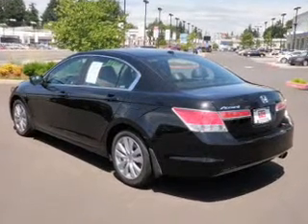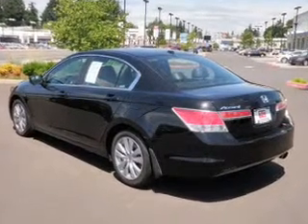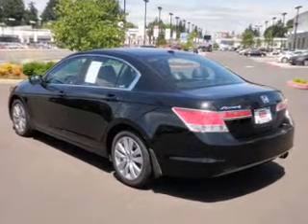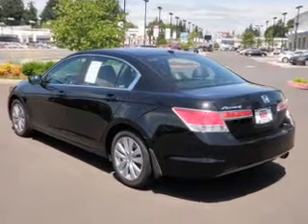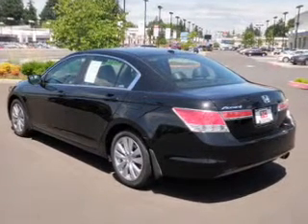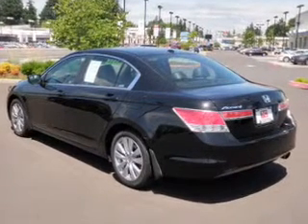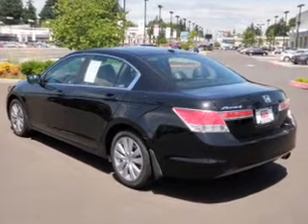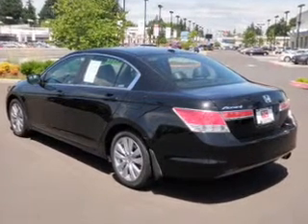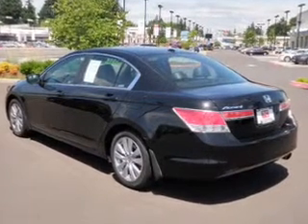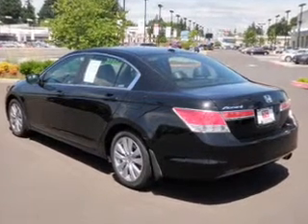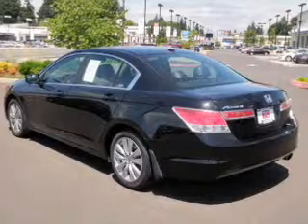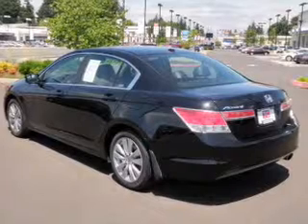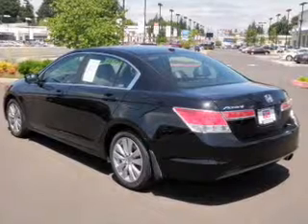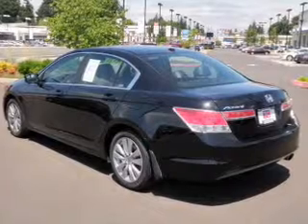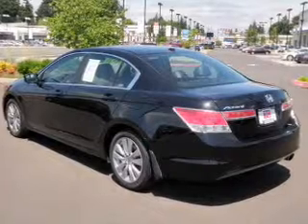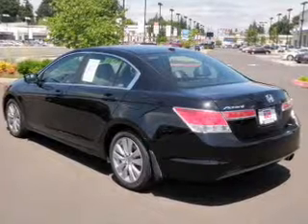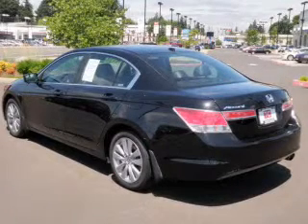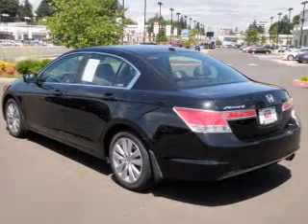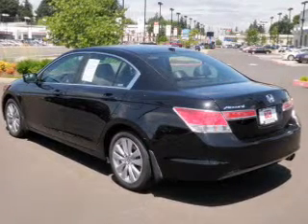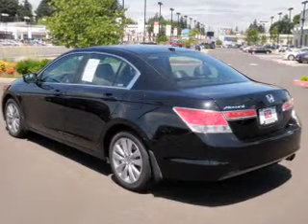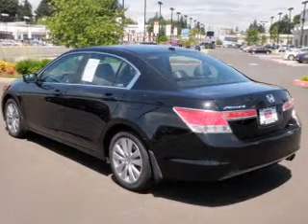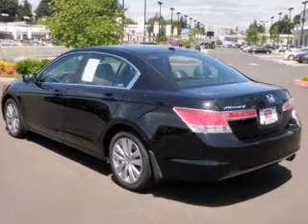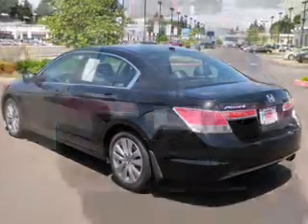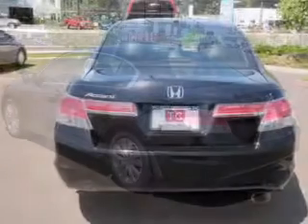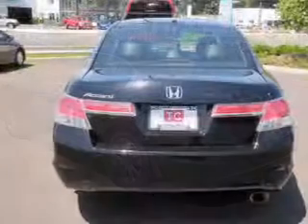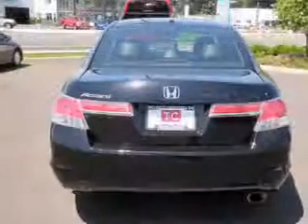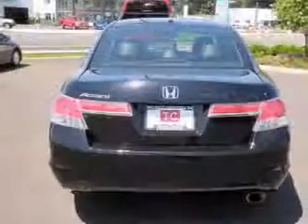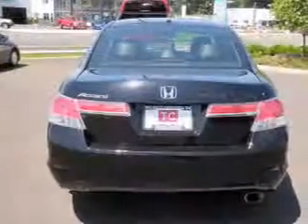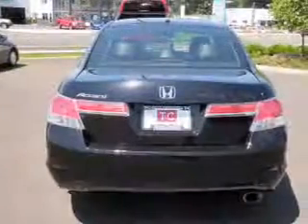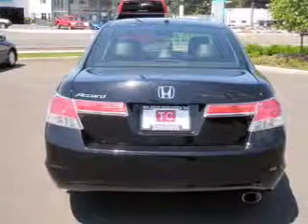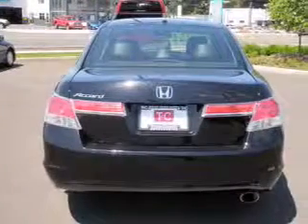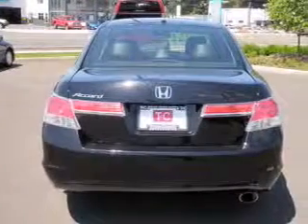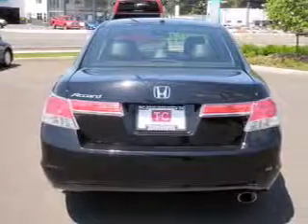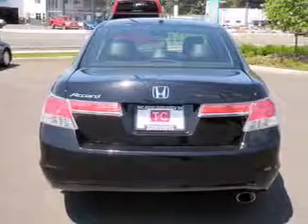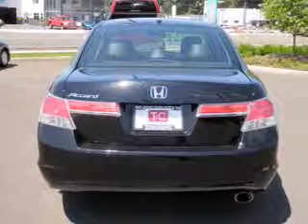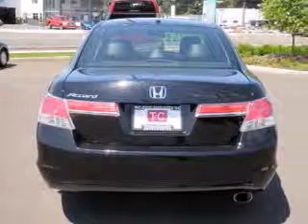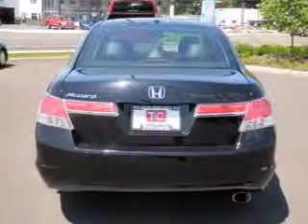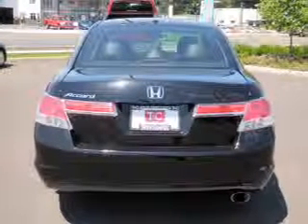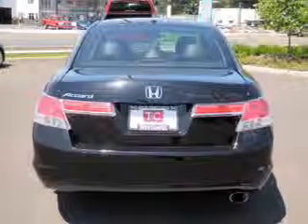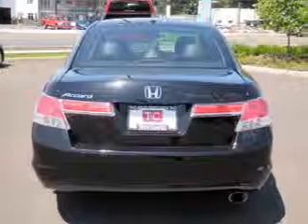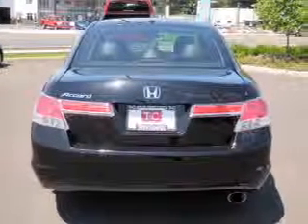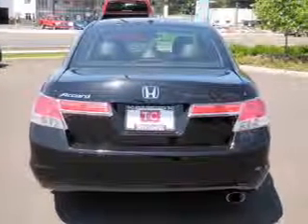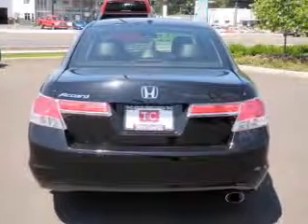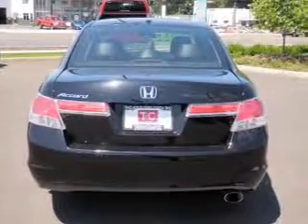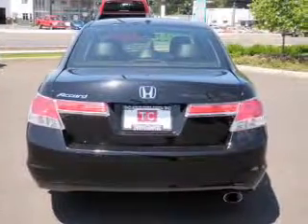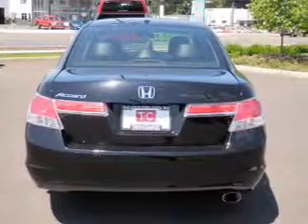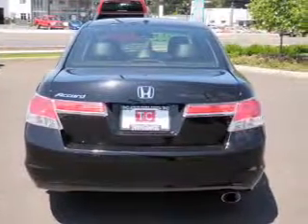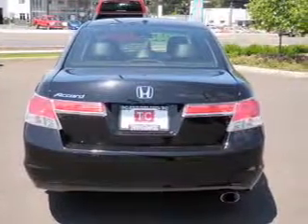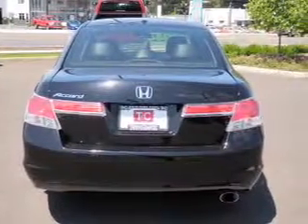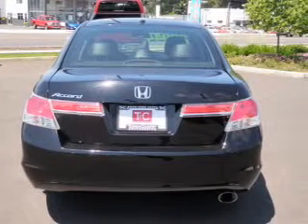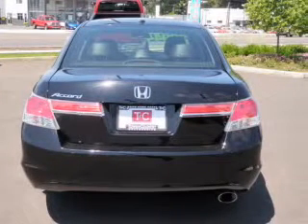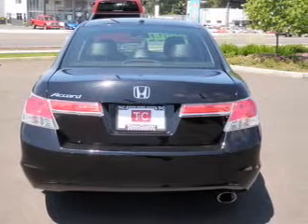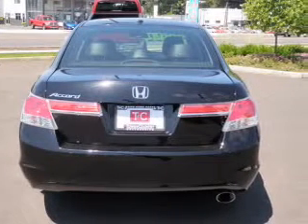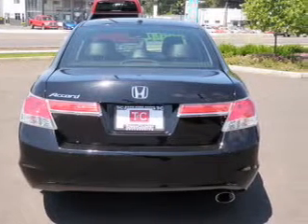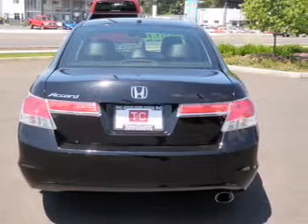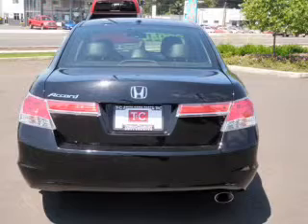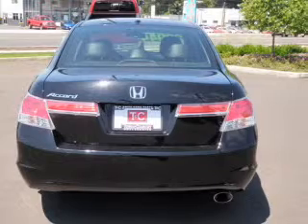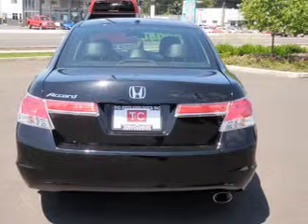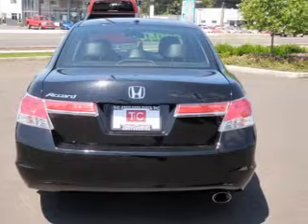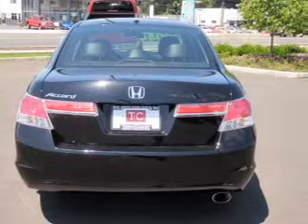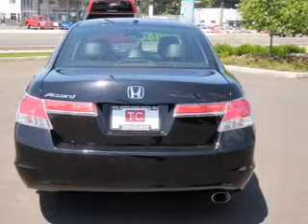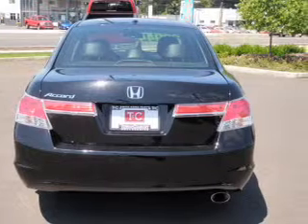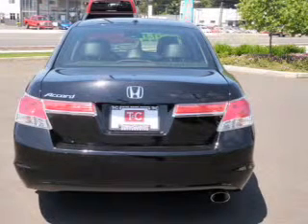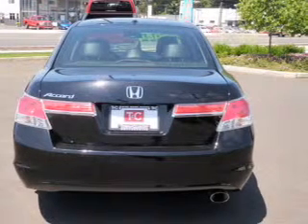Connected to a smooth-shifting five-speed automatic transmission, the anti-lock braking system will help deliver you safely to your destination.